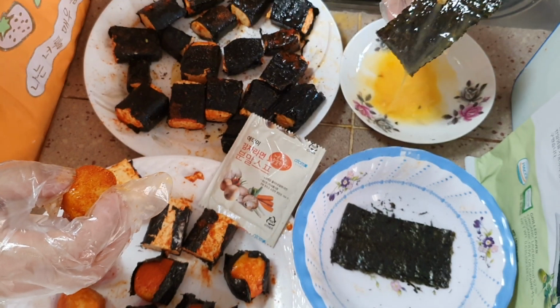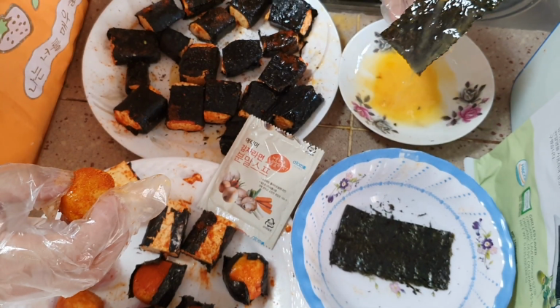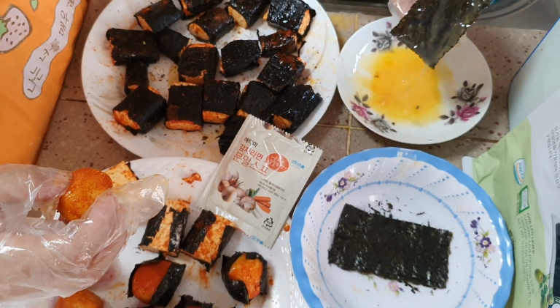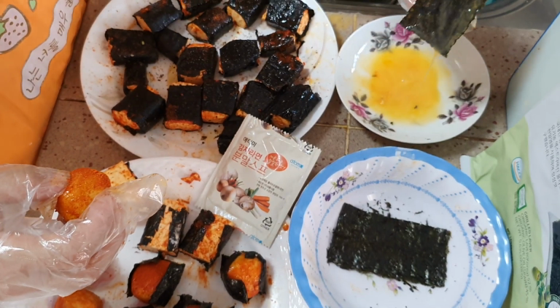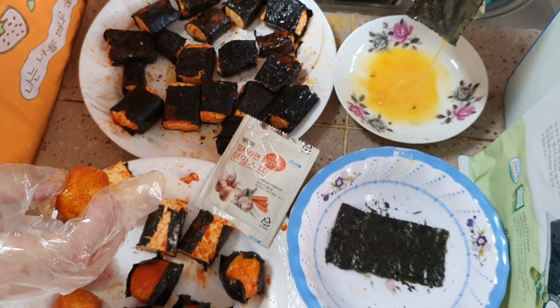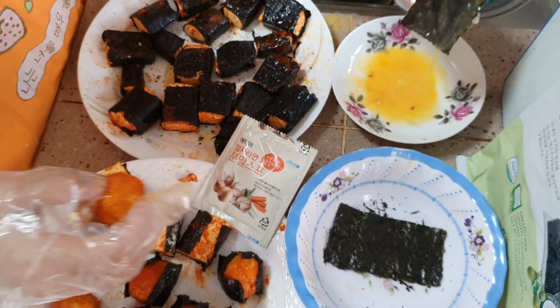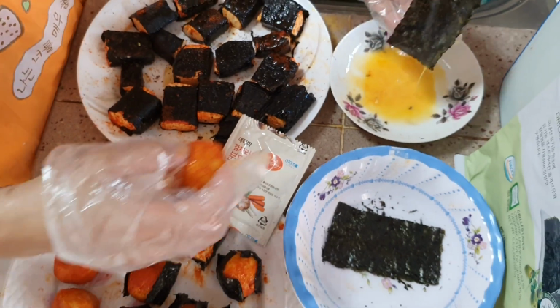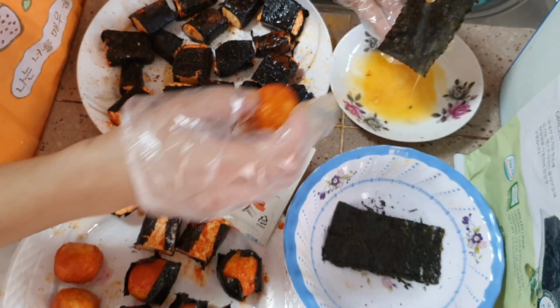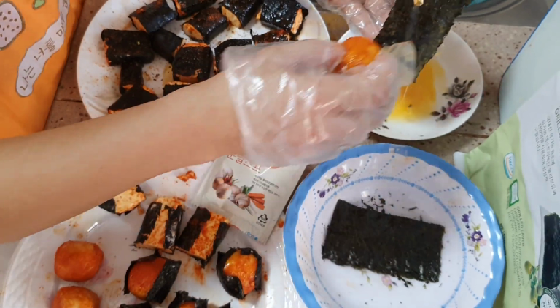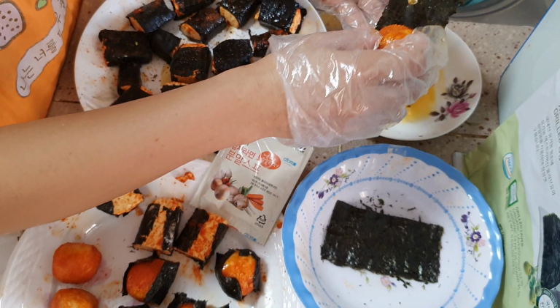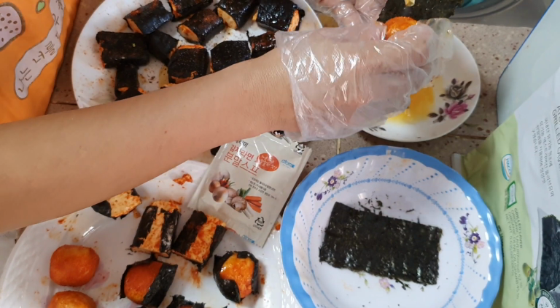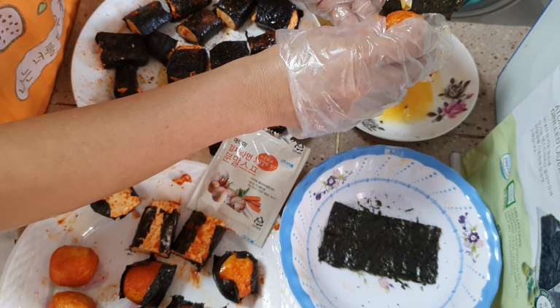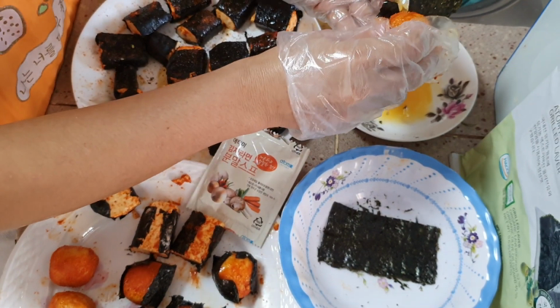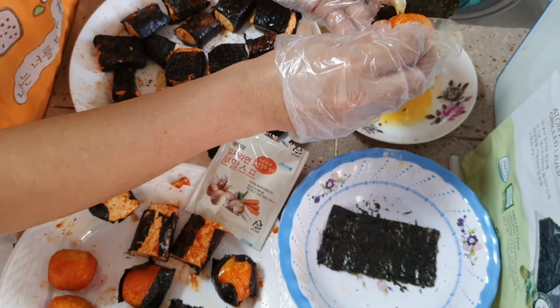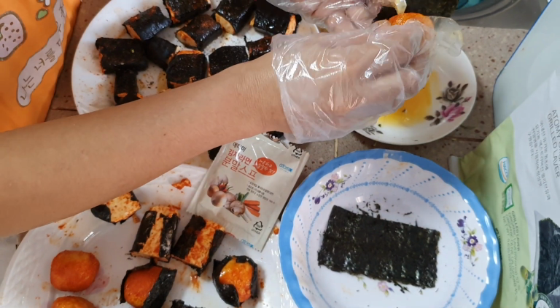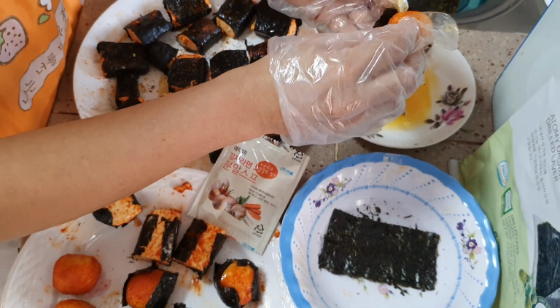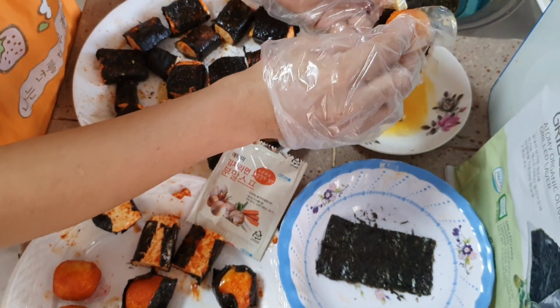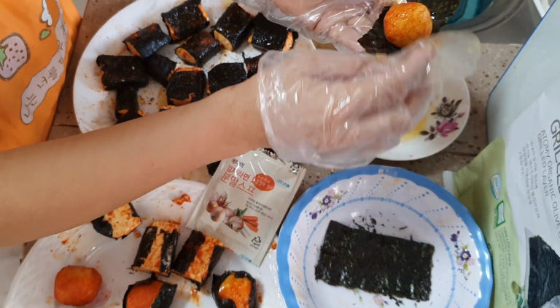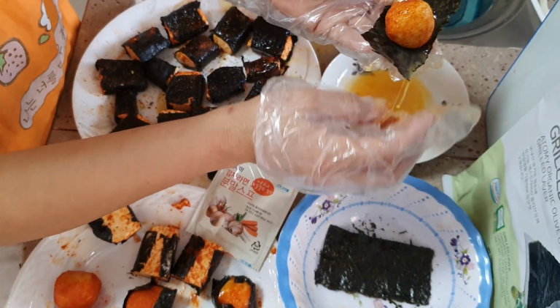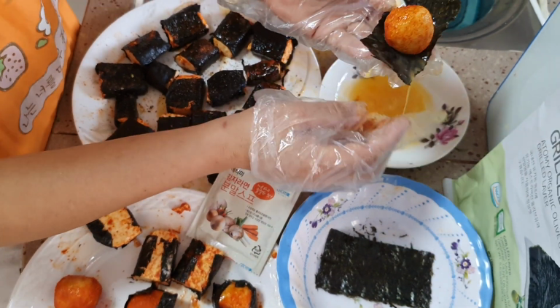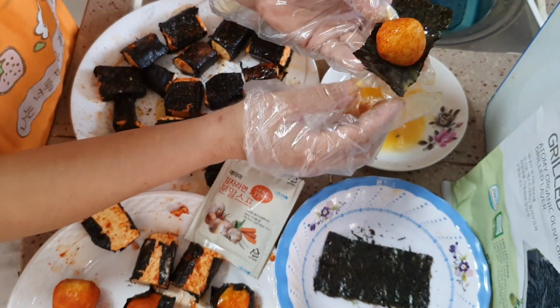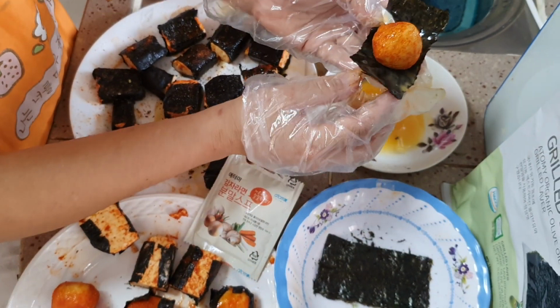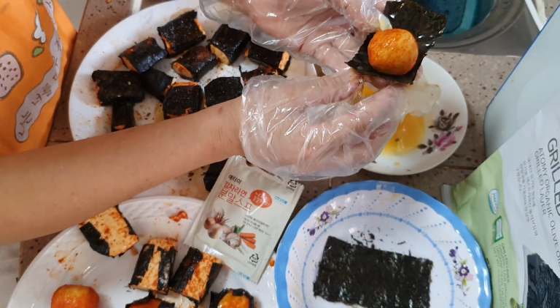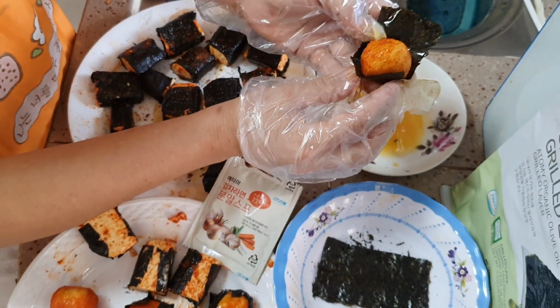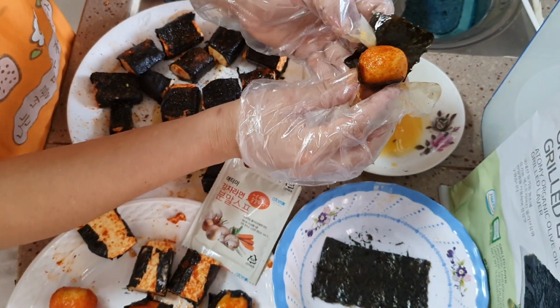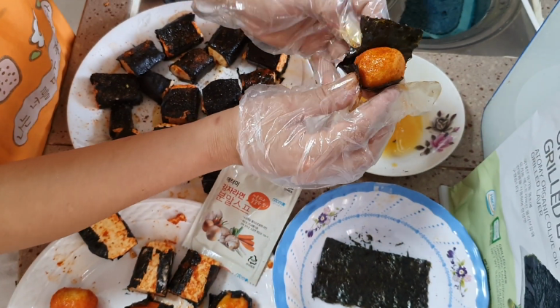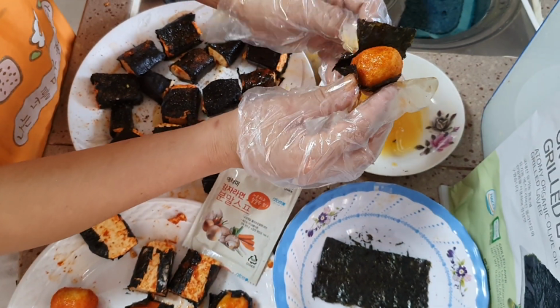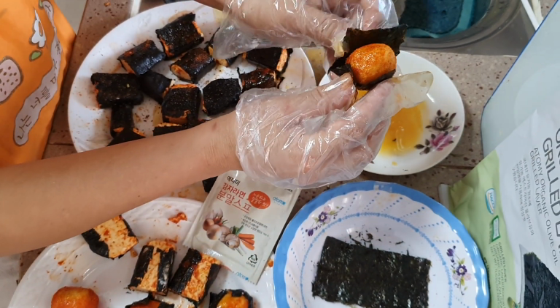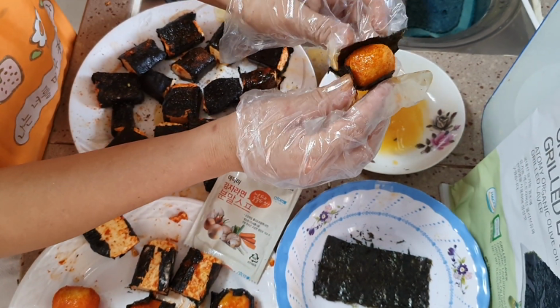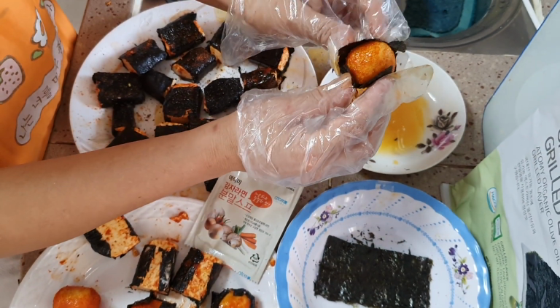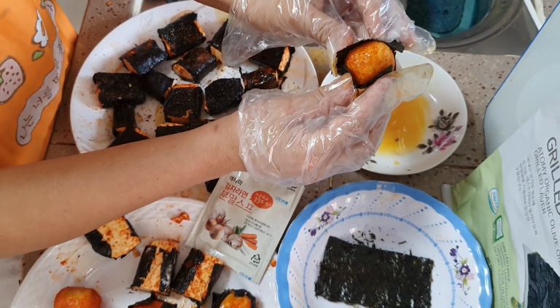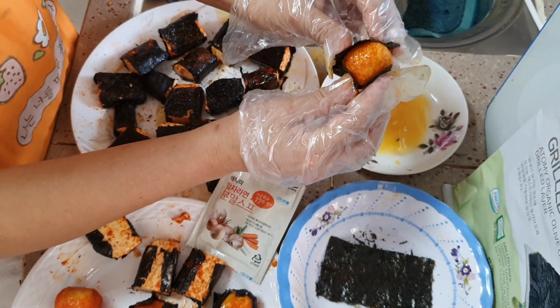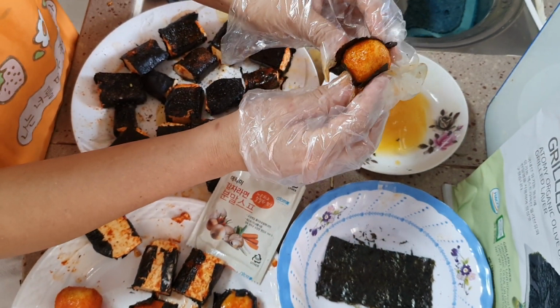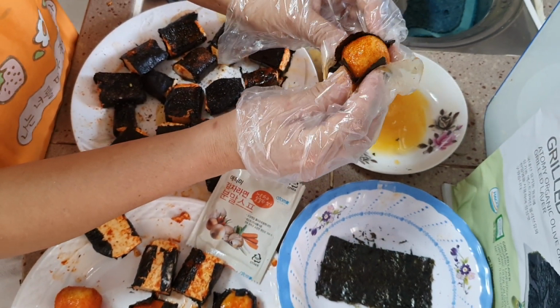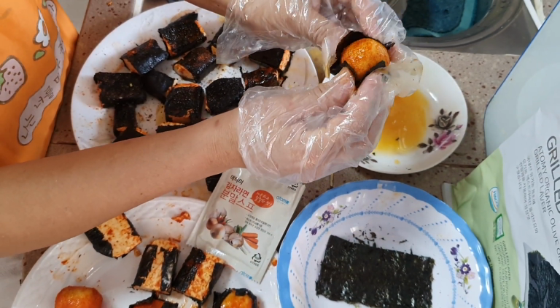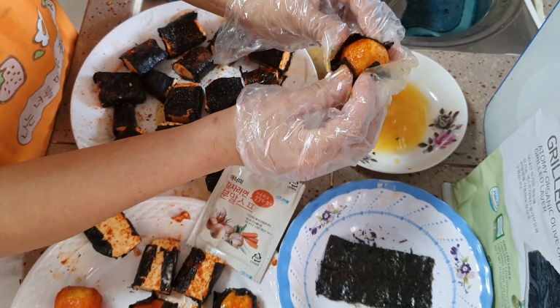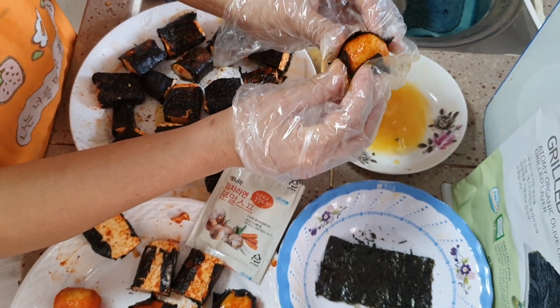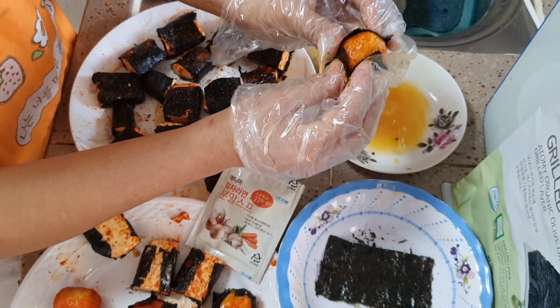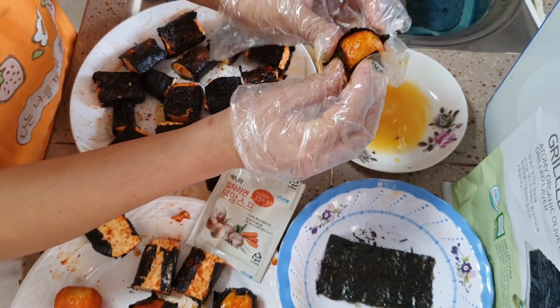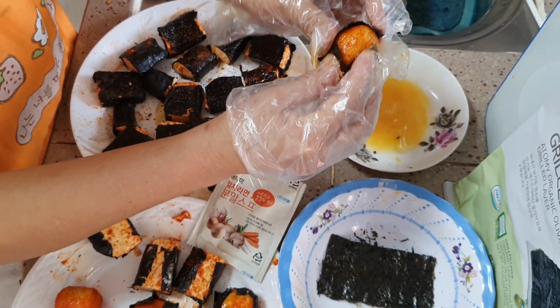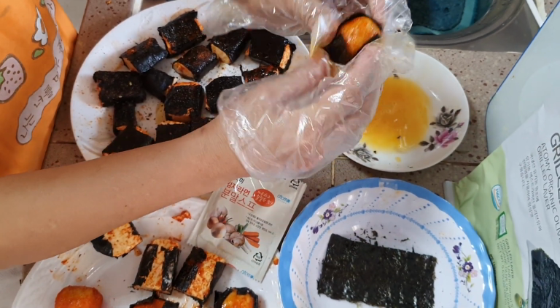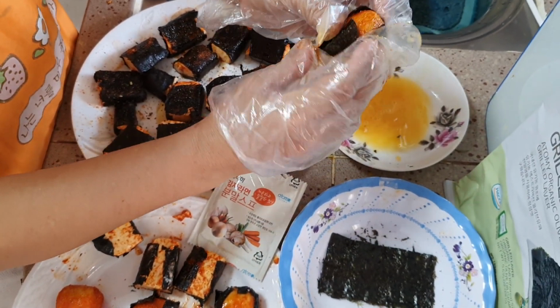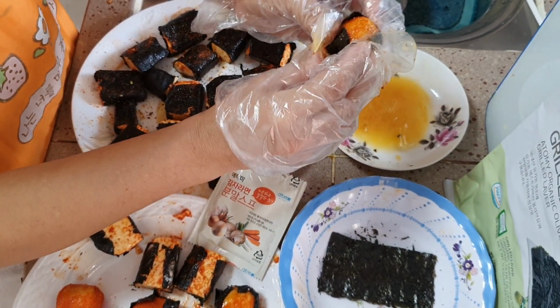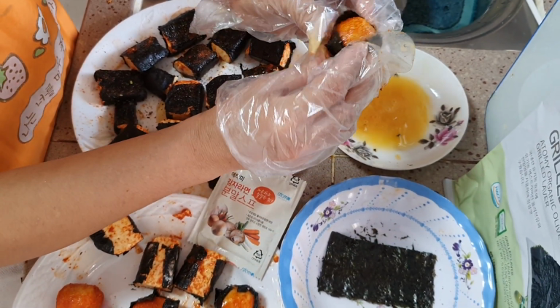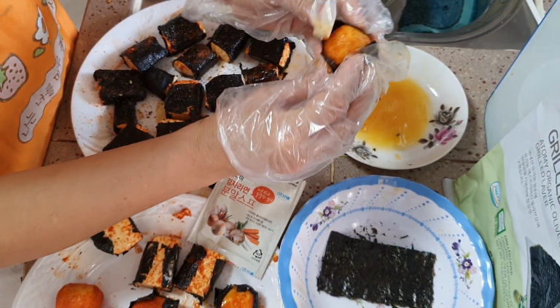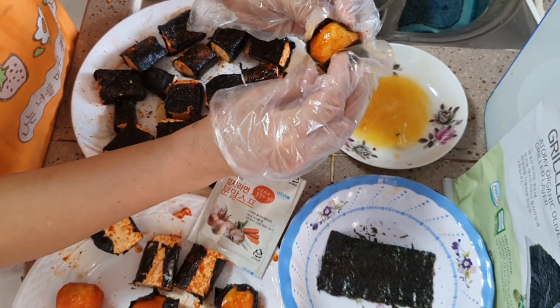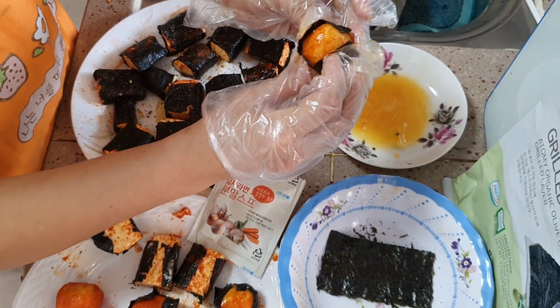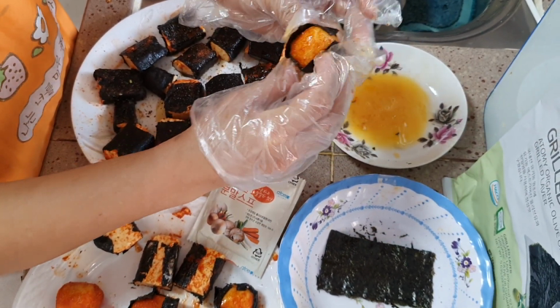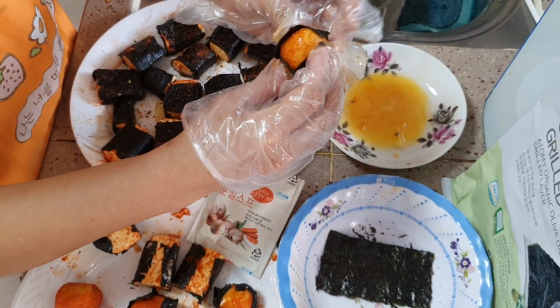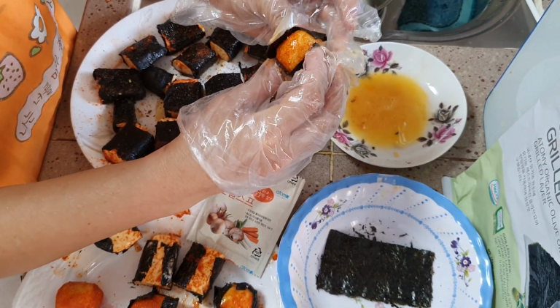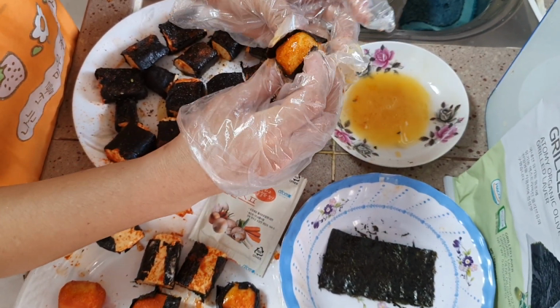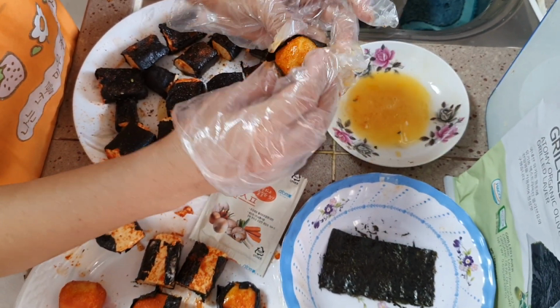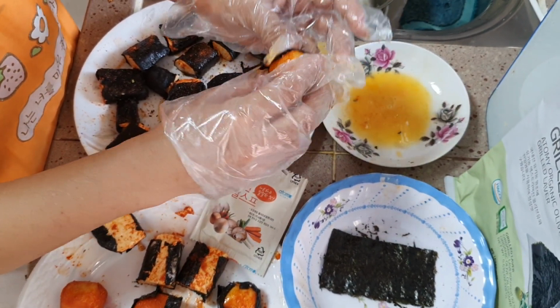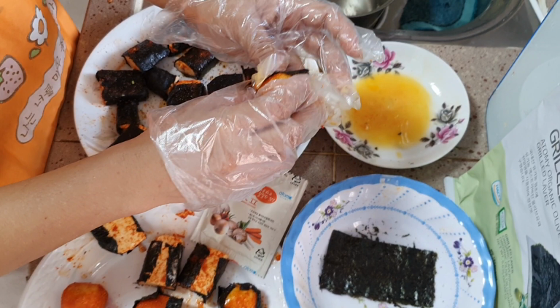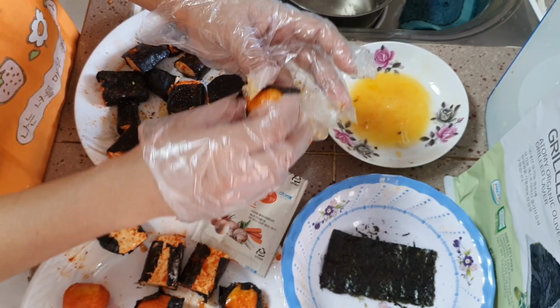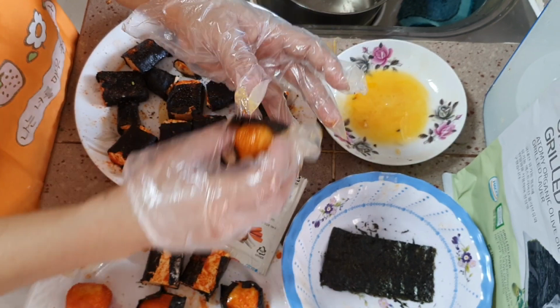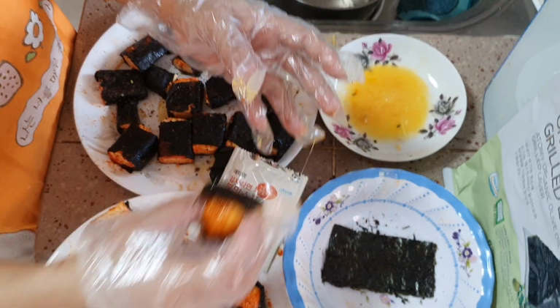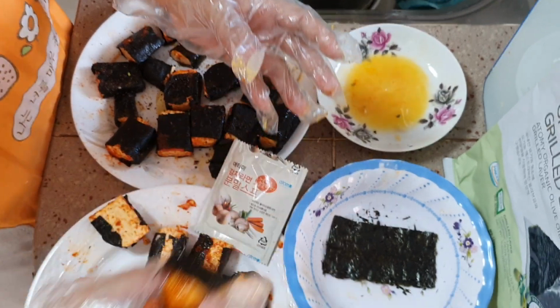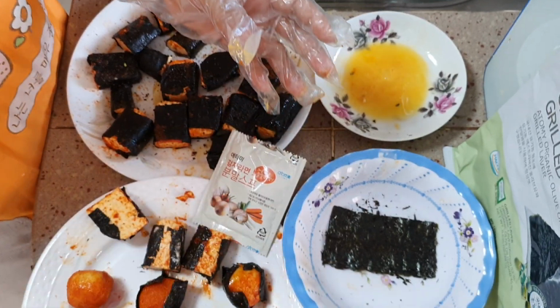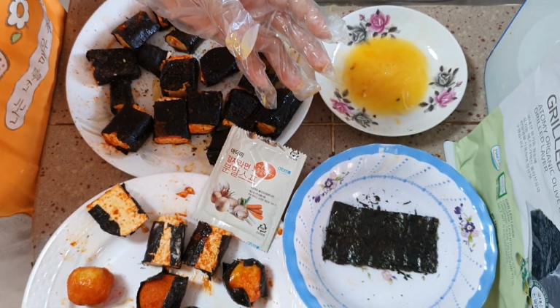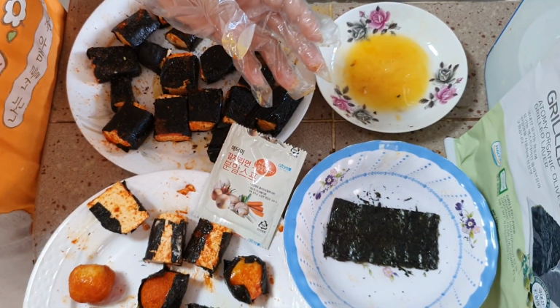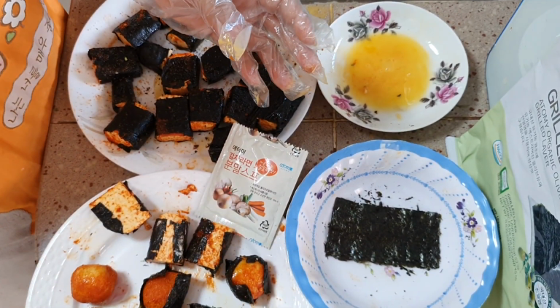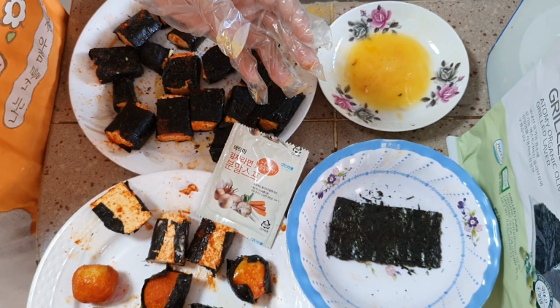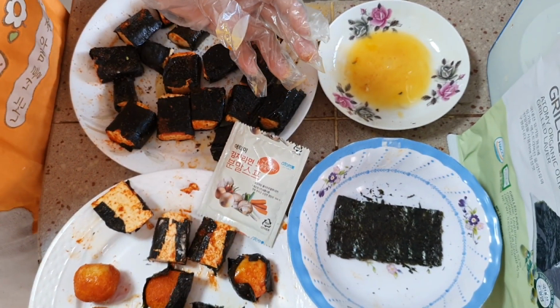See, one more time — dip in egg and gently fold in the seaweed and air fry it.